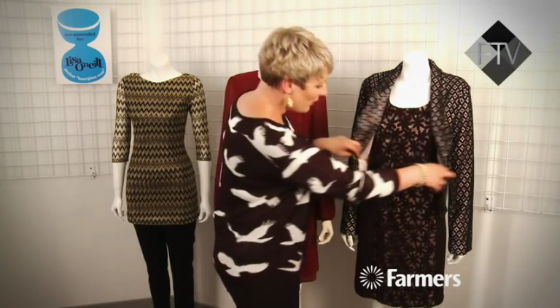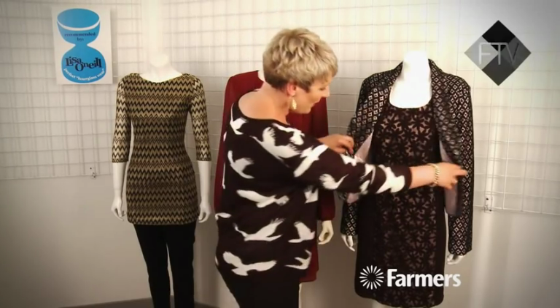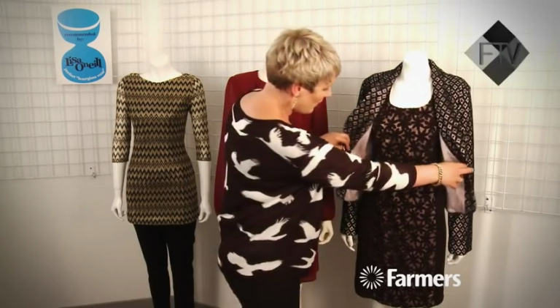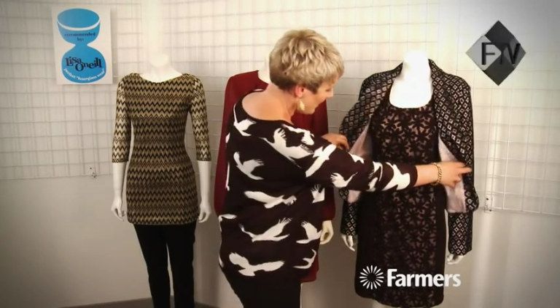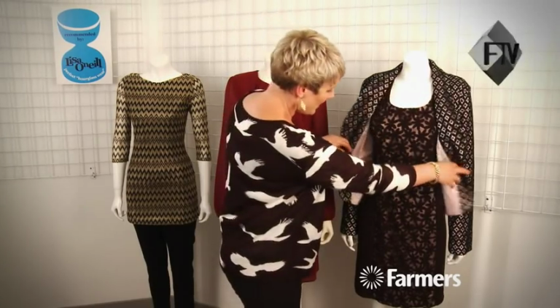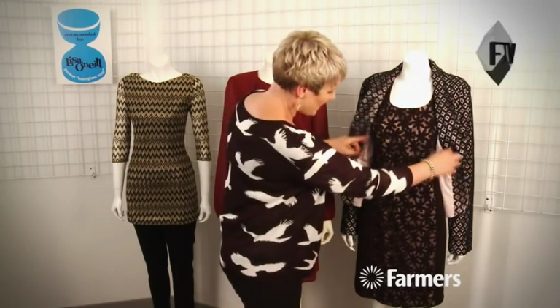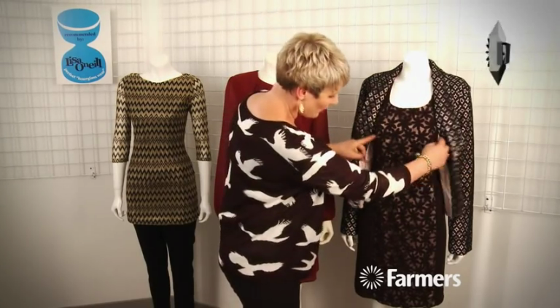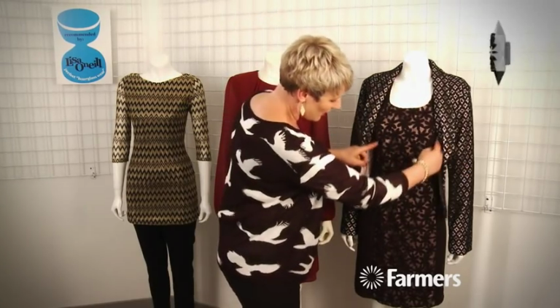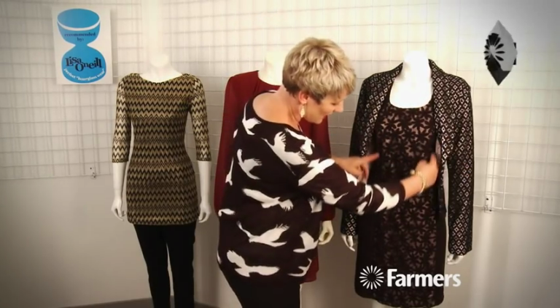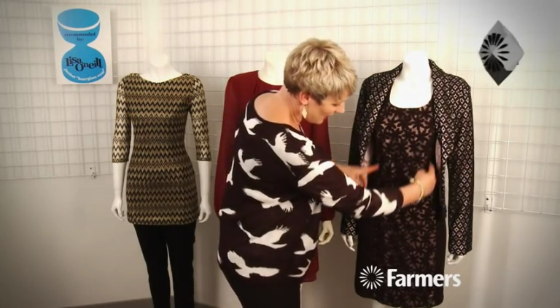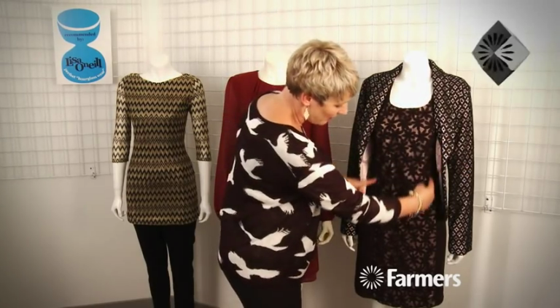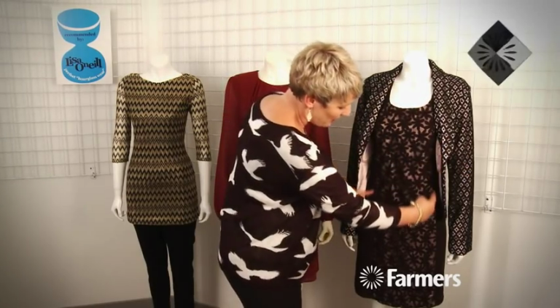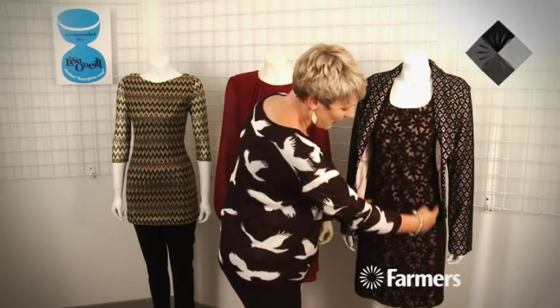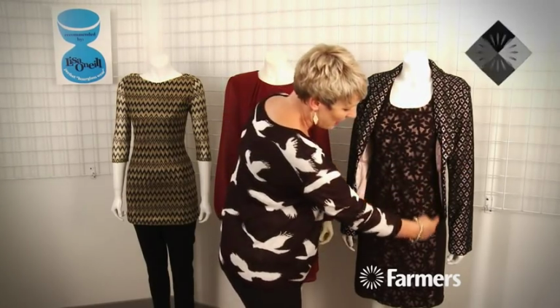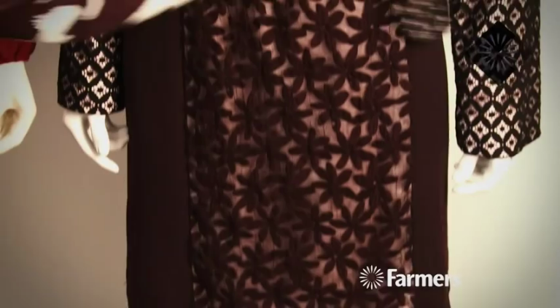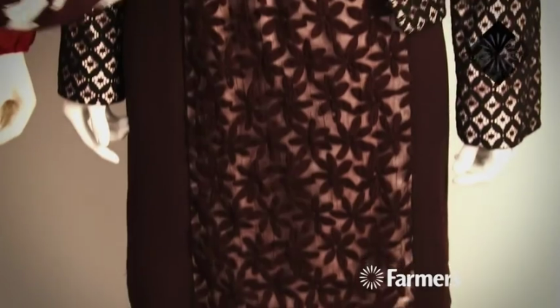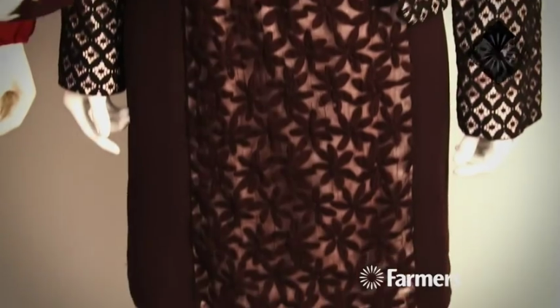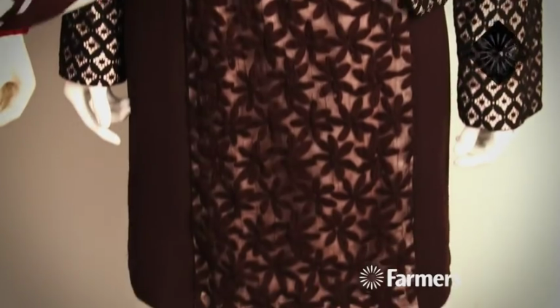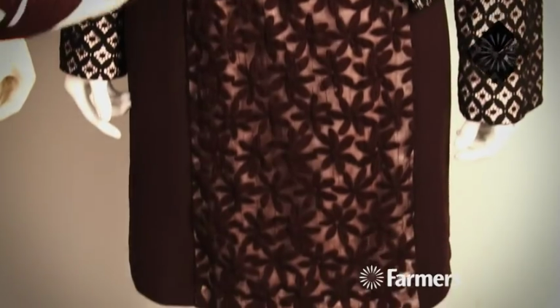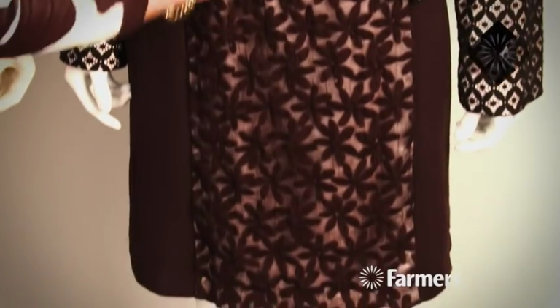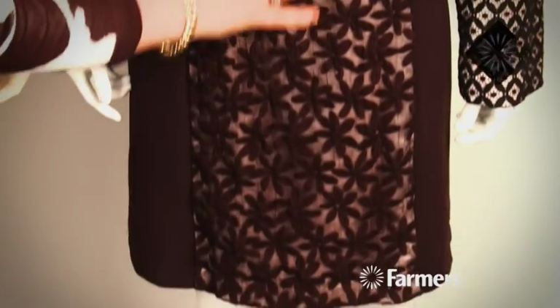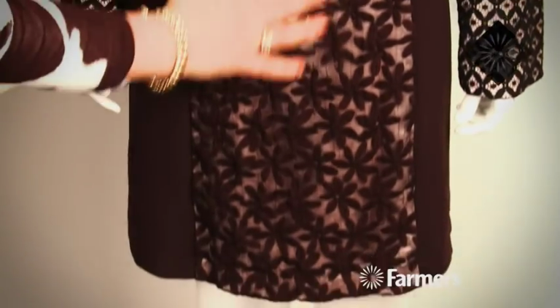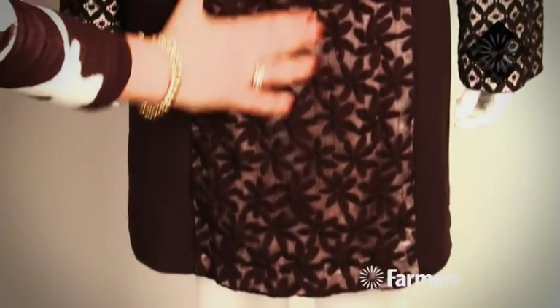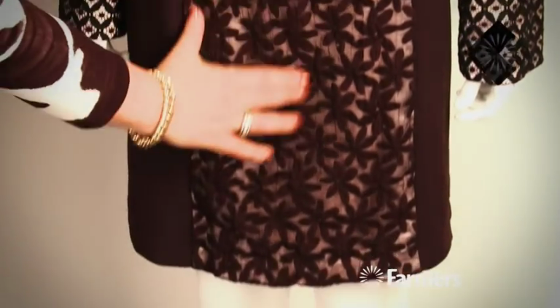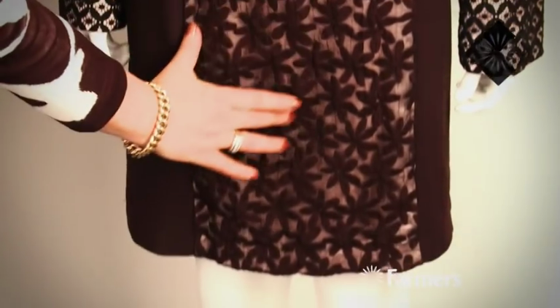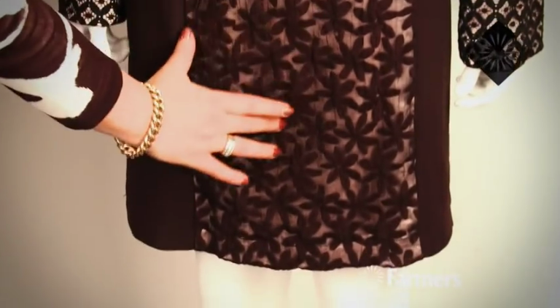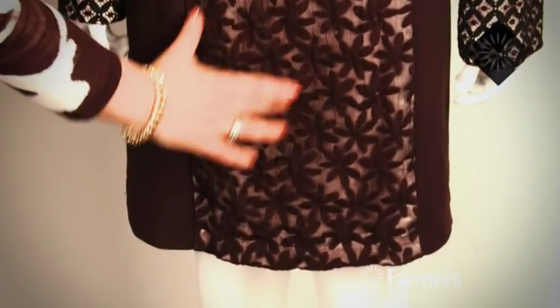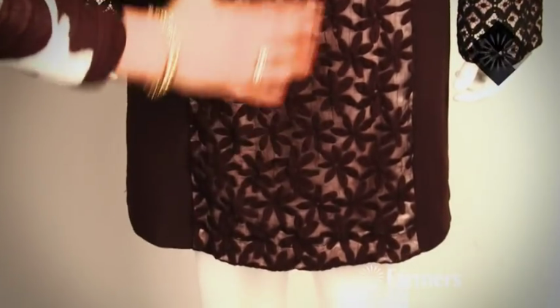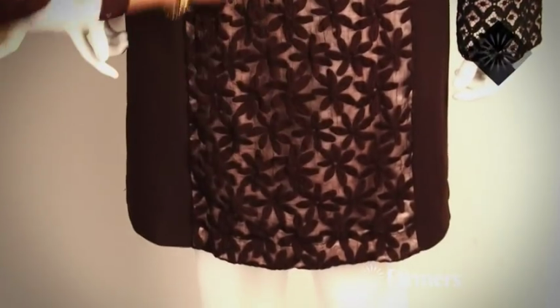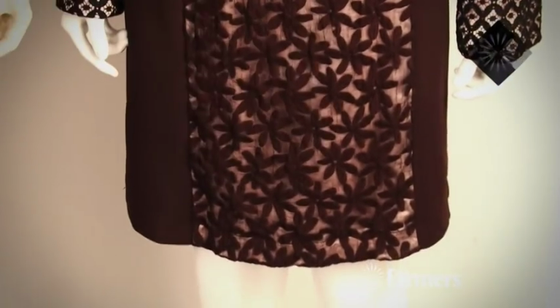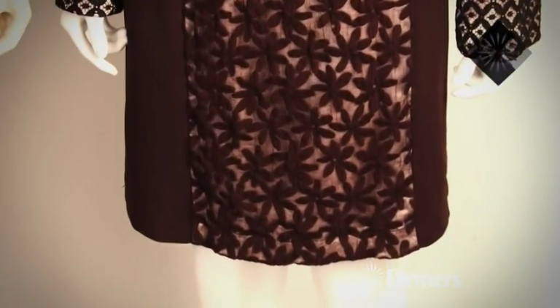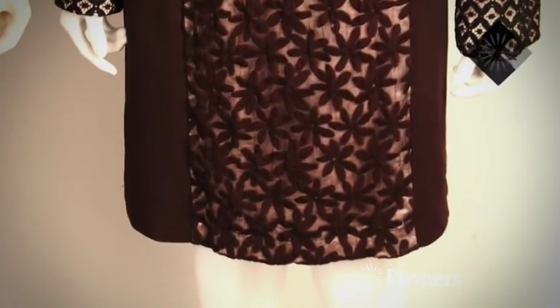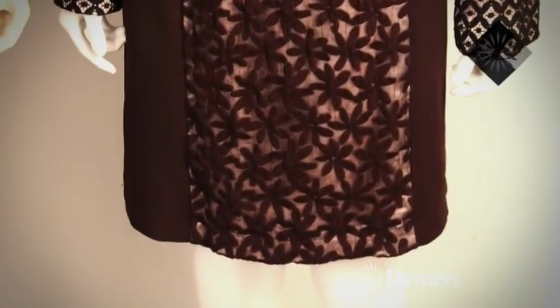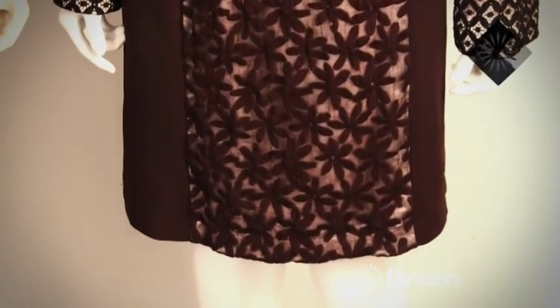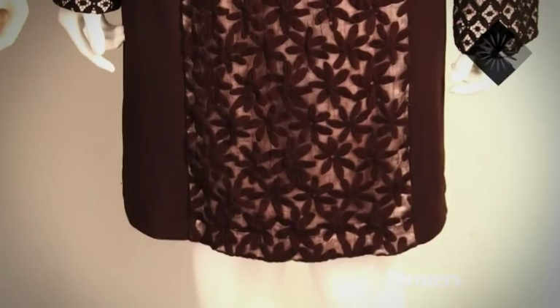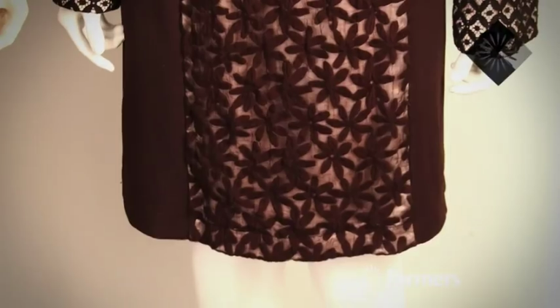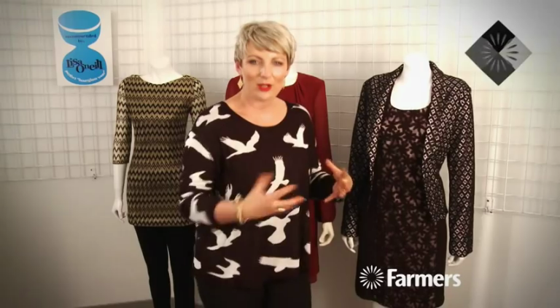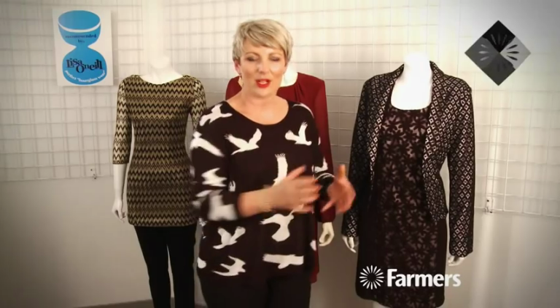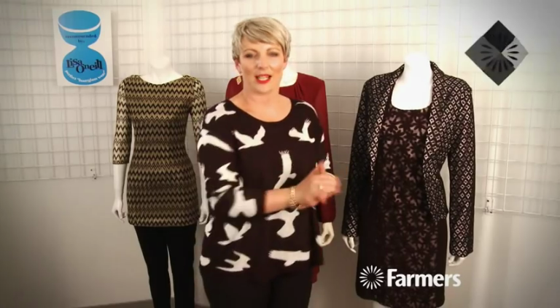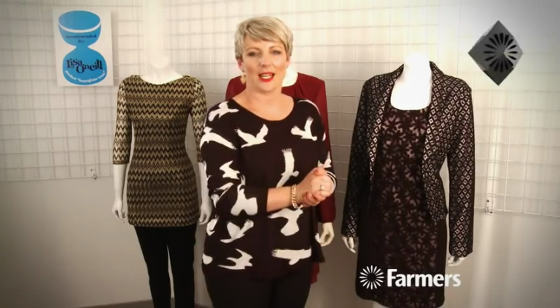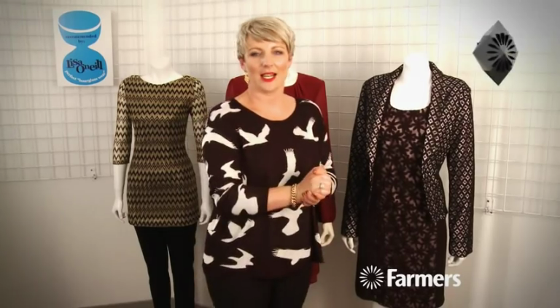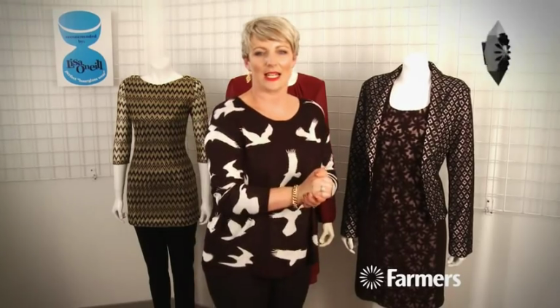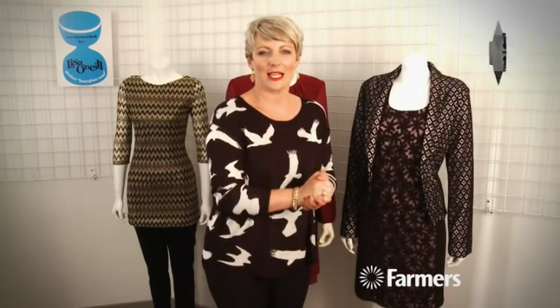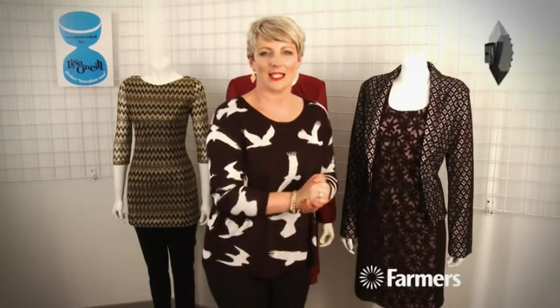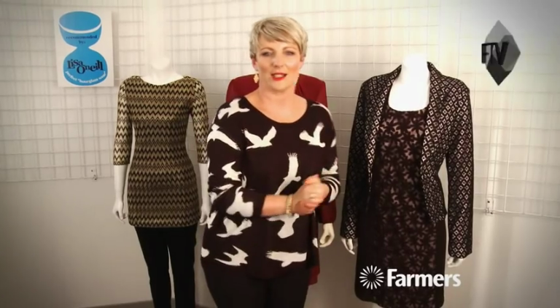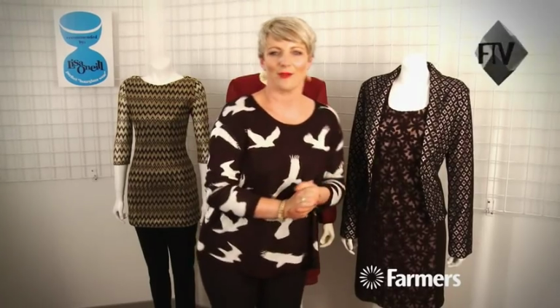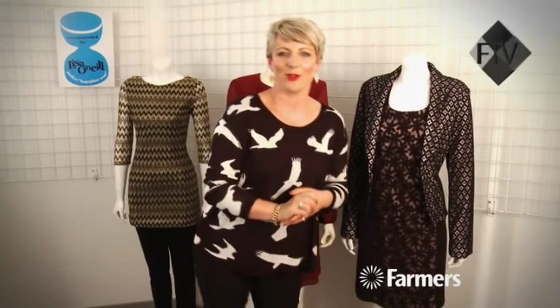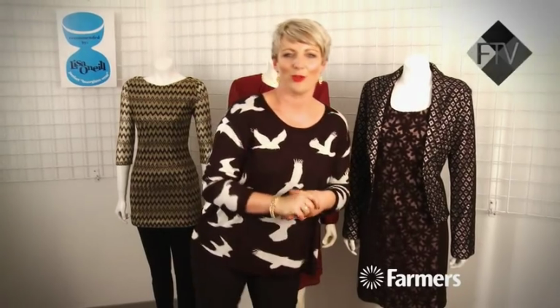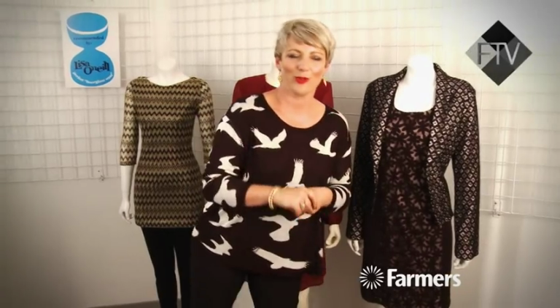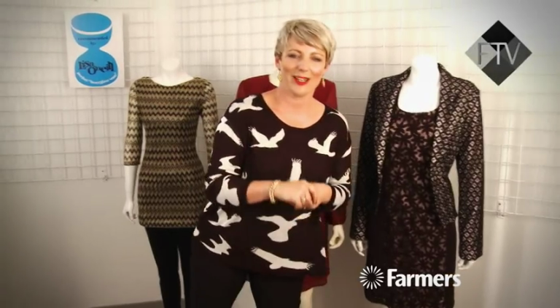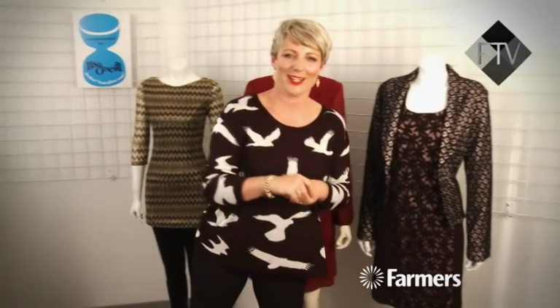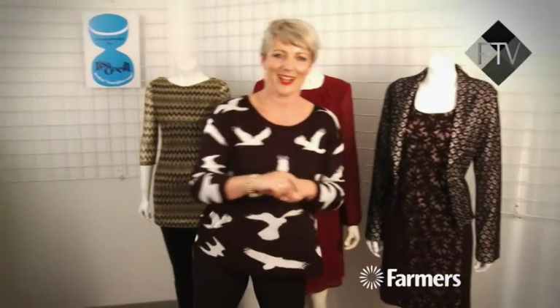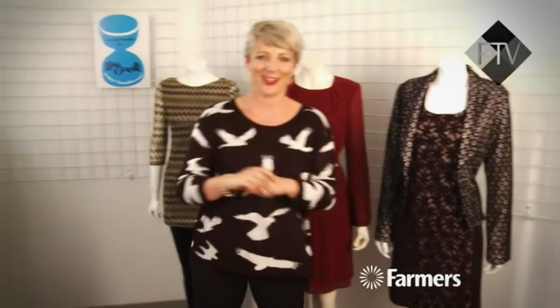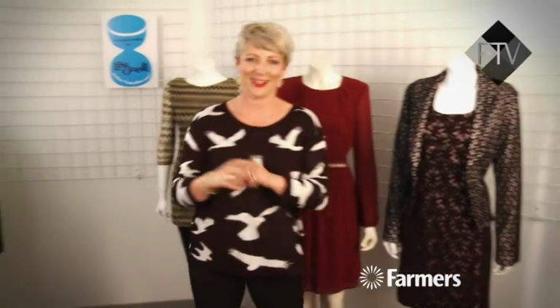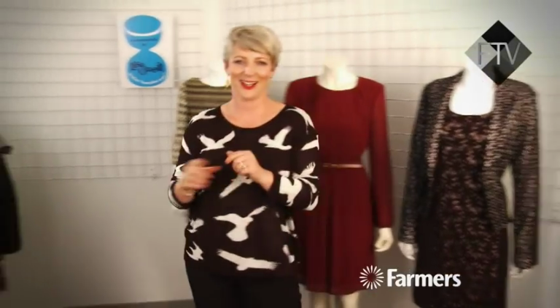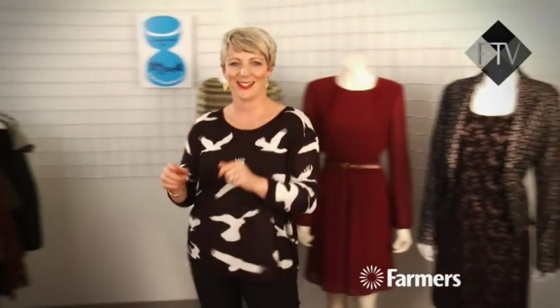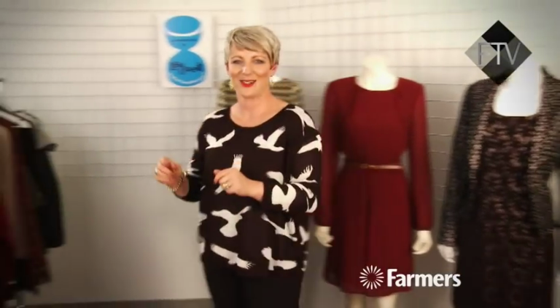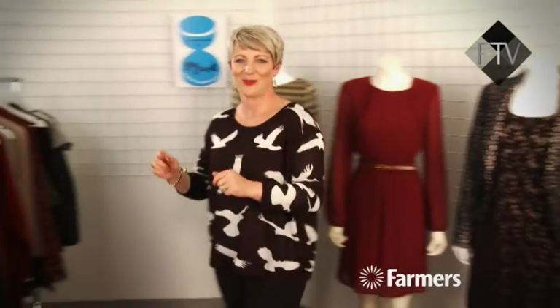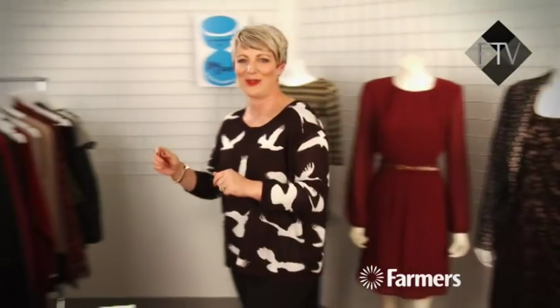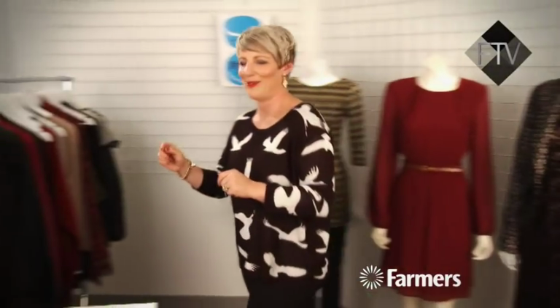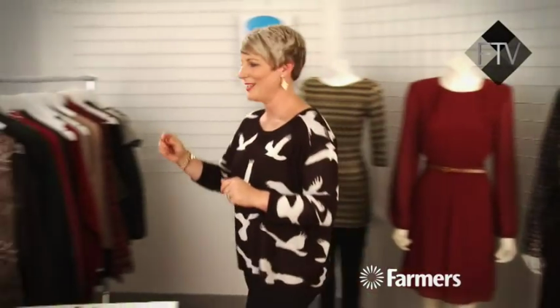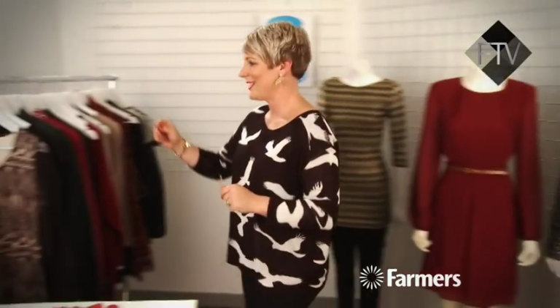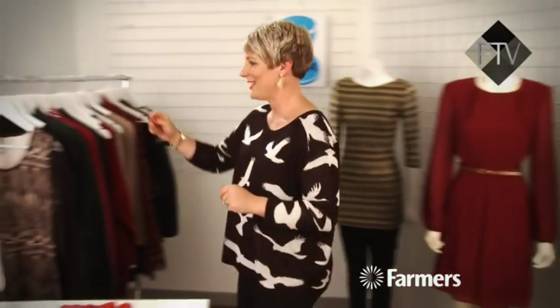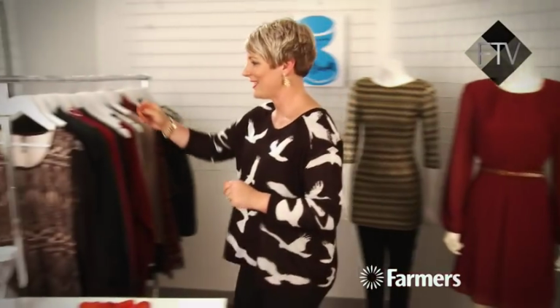The dress has got this lovely panel. Panelling always works — it makes anyone look like an hourglass, so if you're already an hourglass, it'll be fantastic.